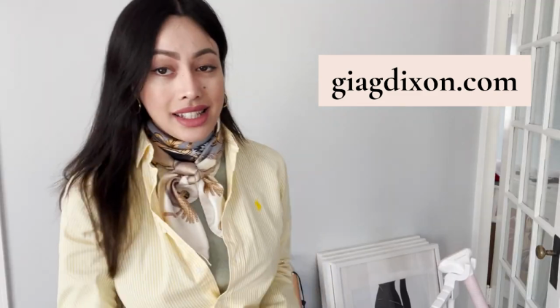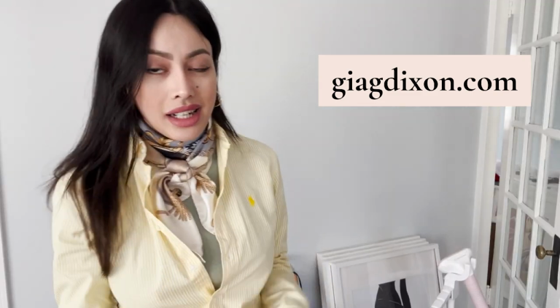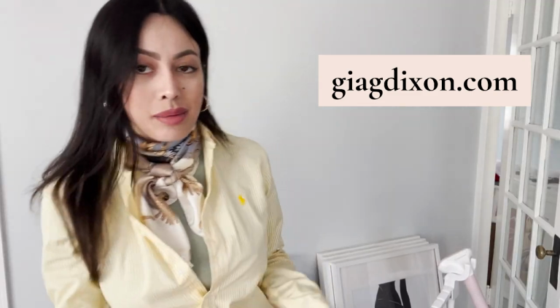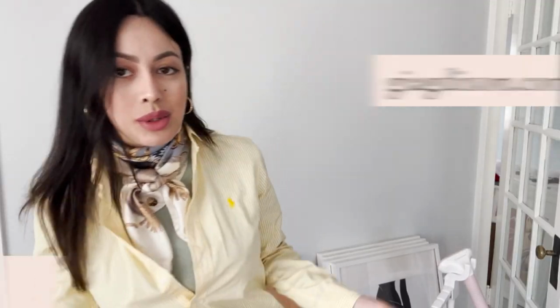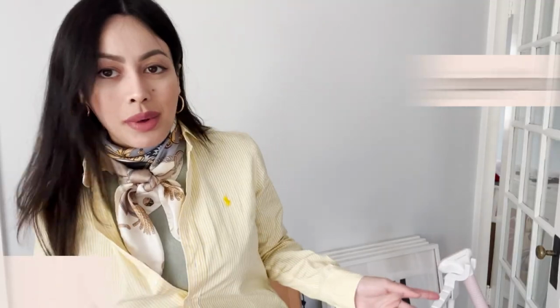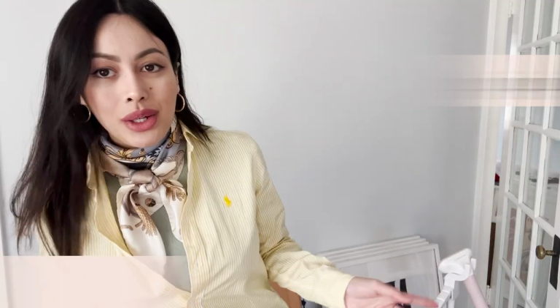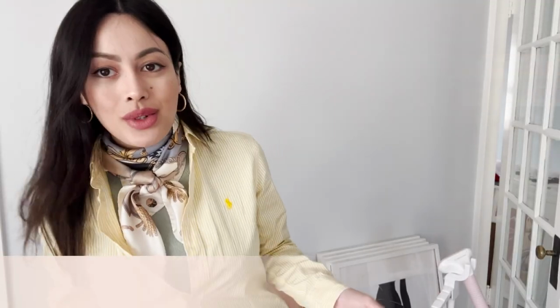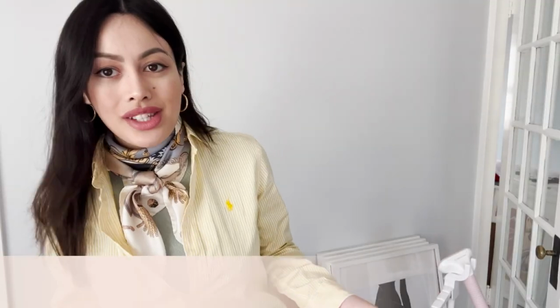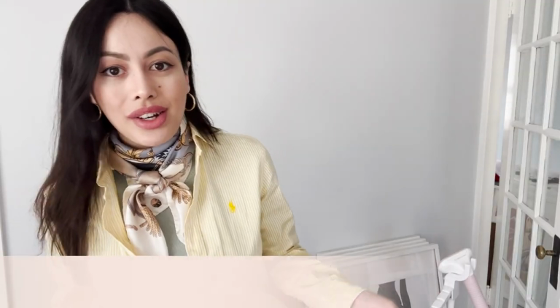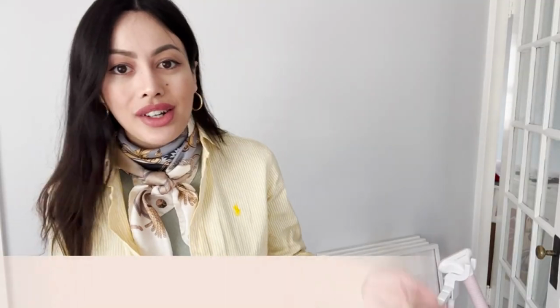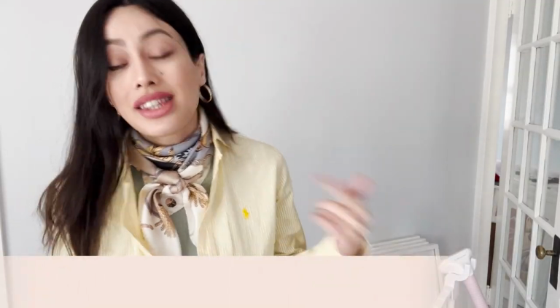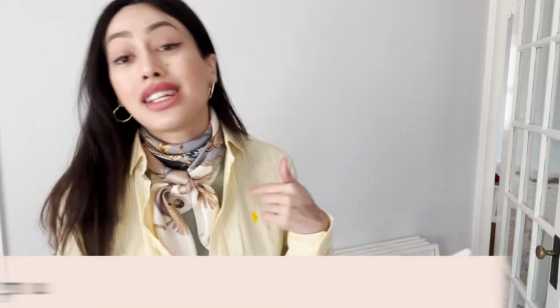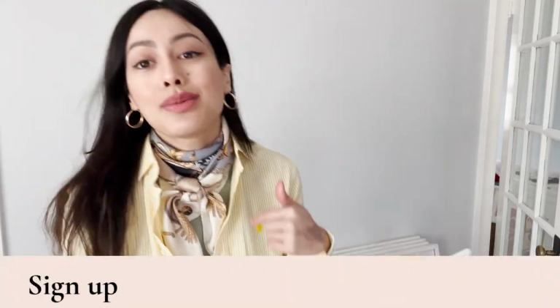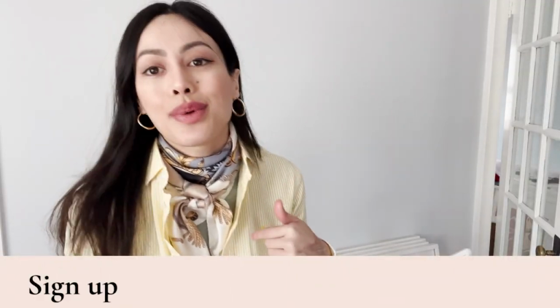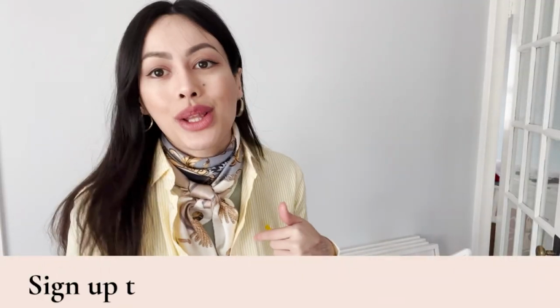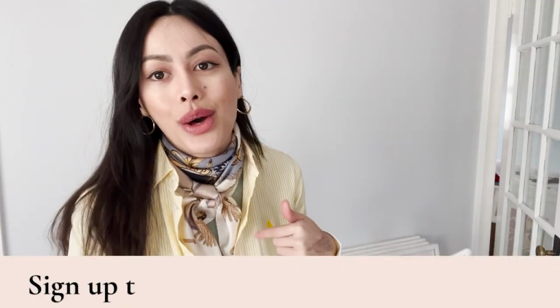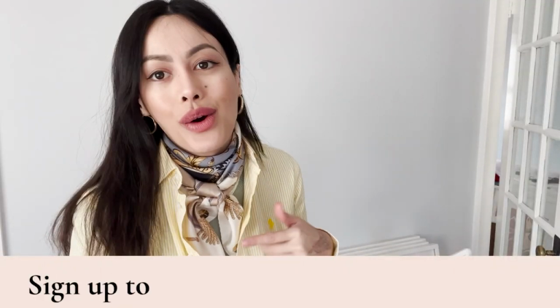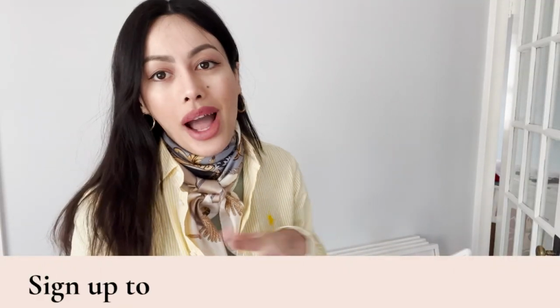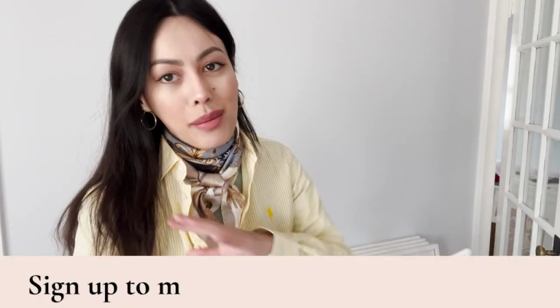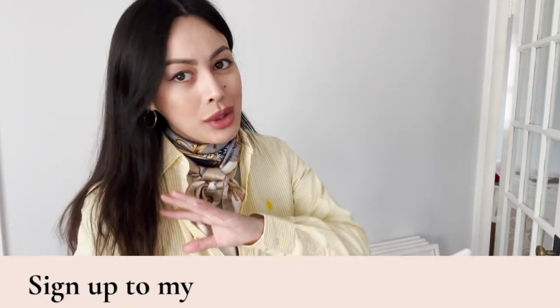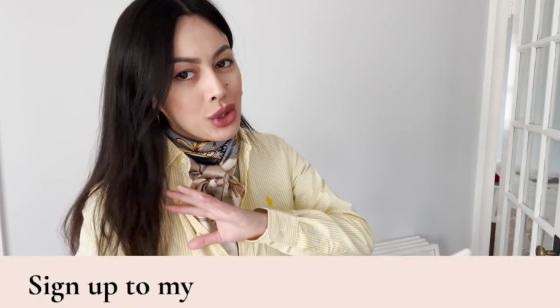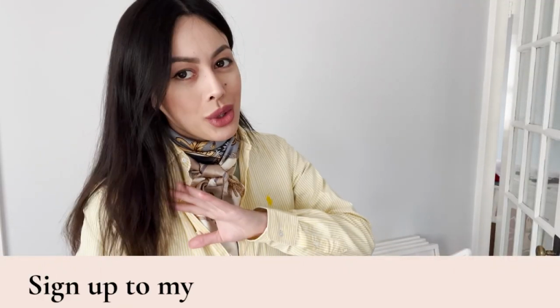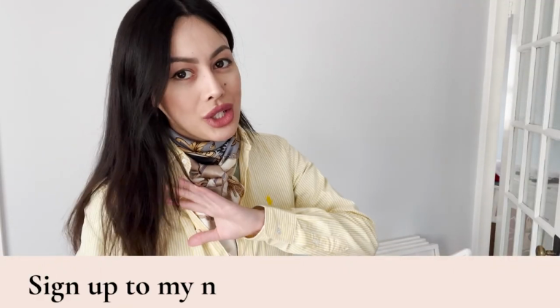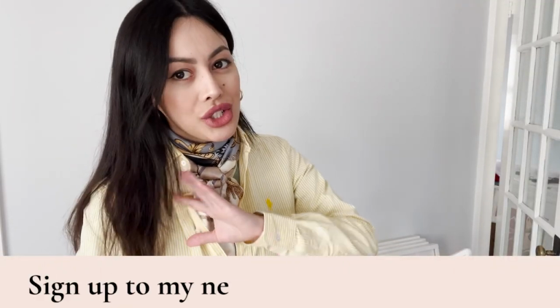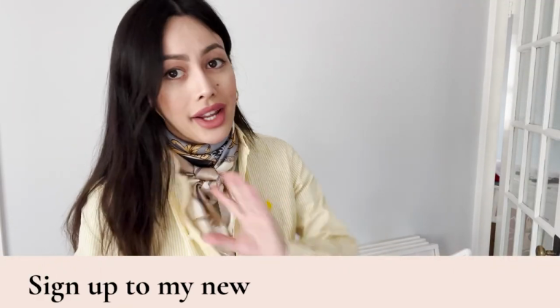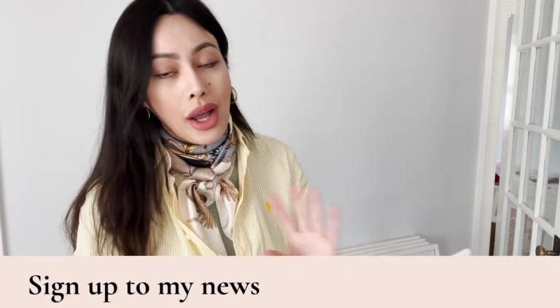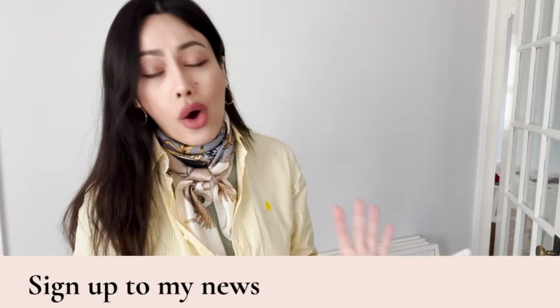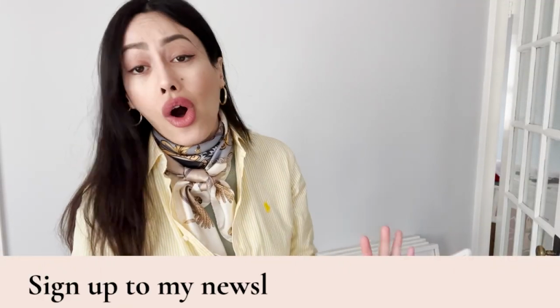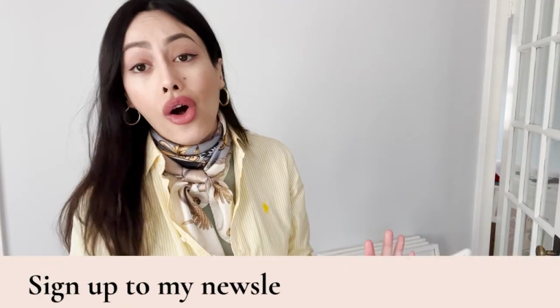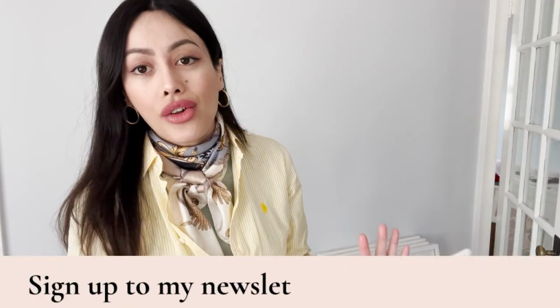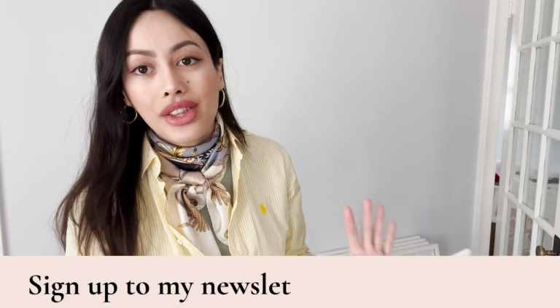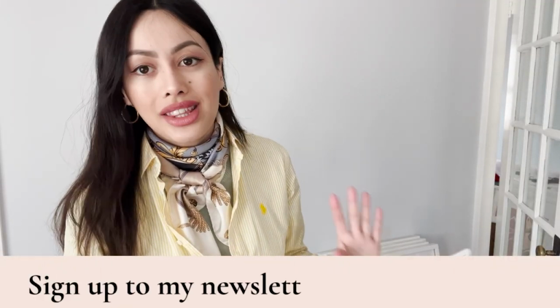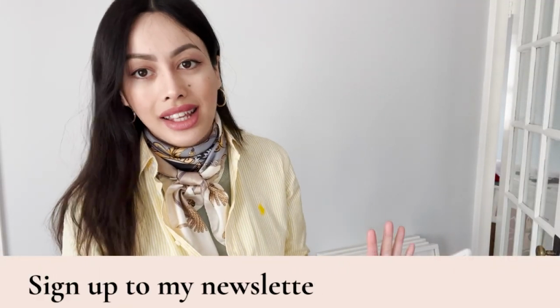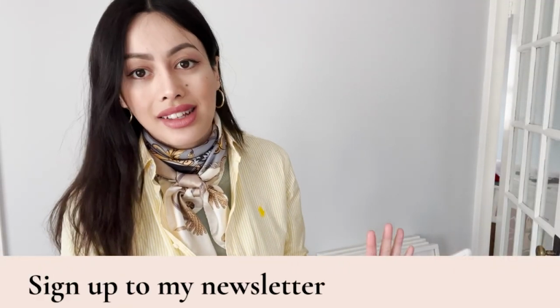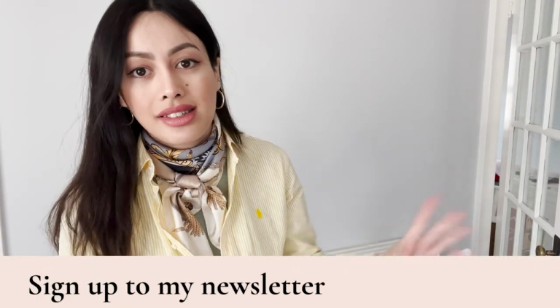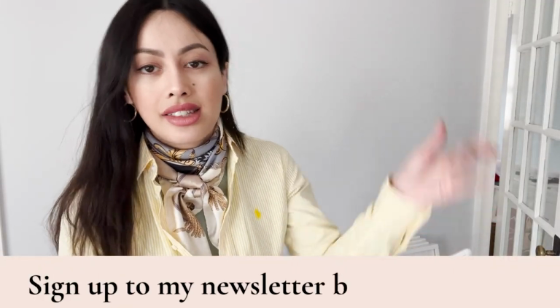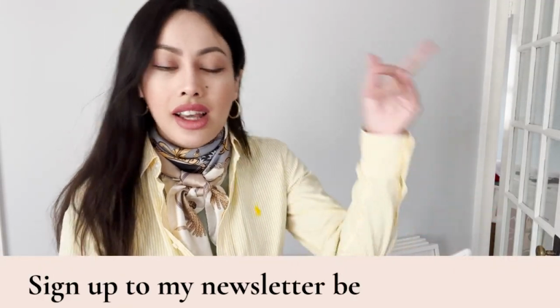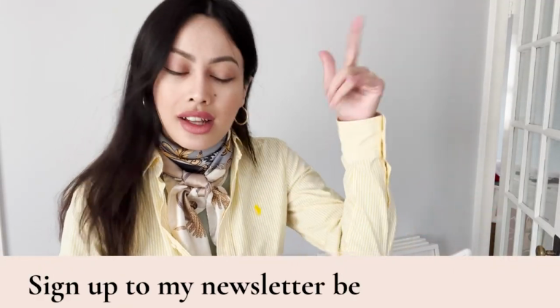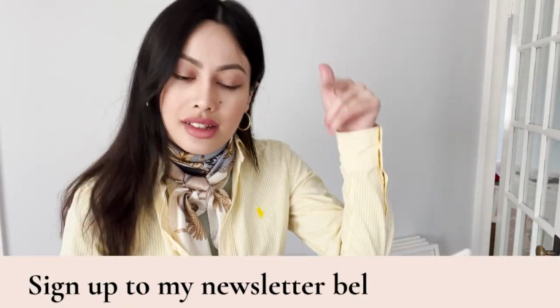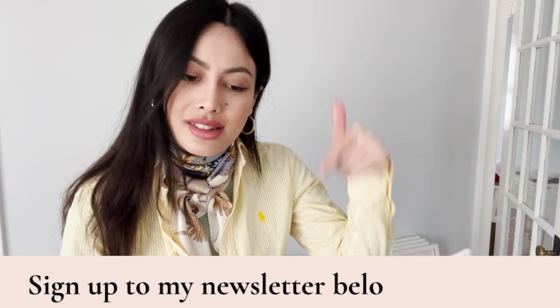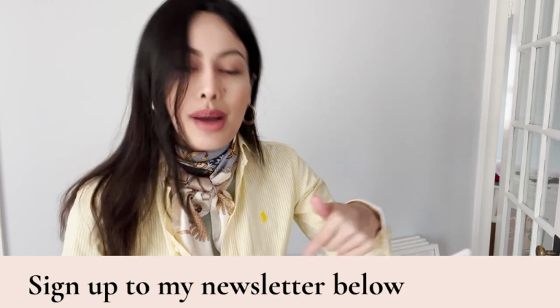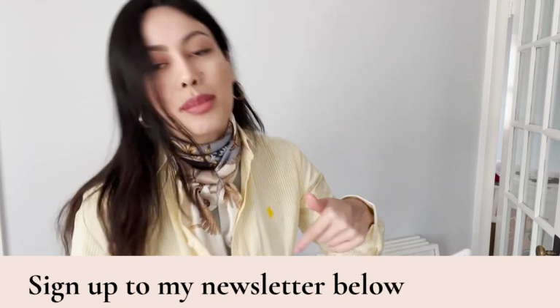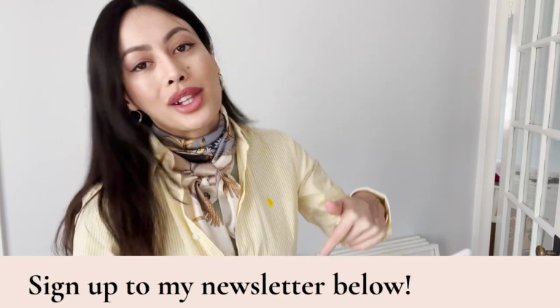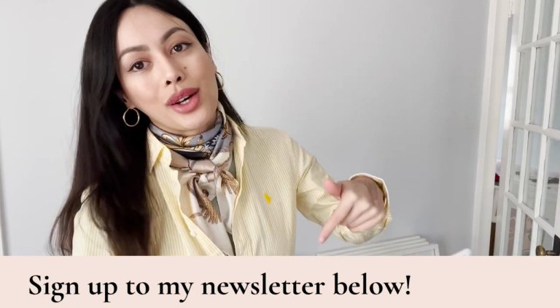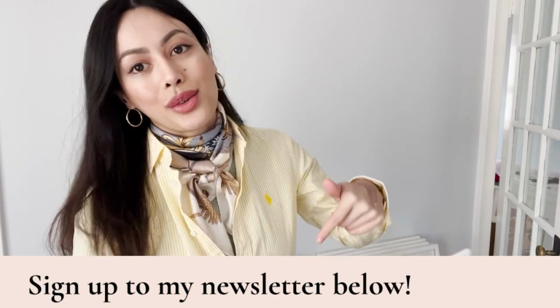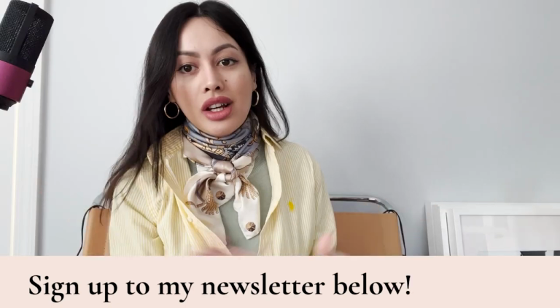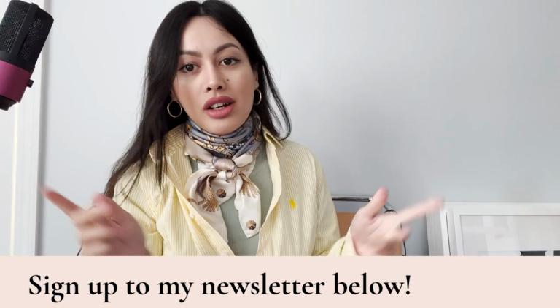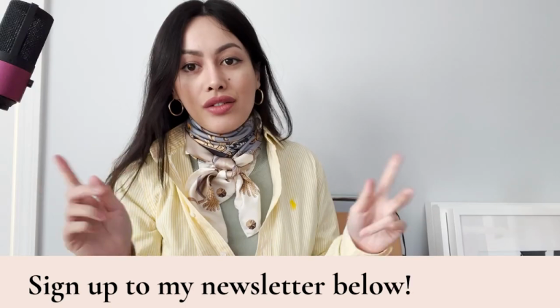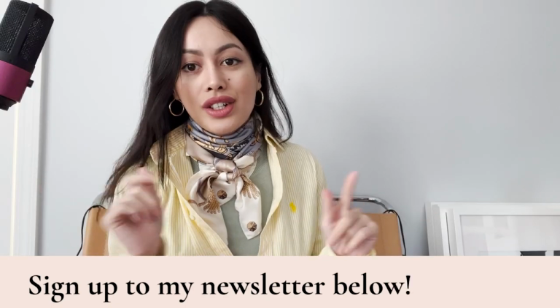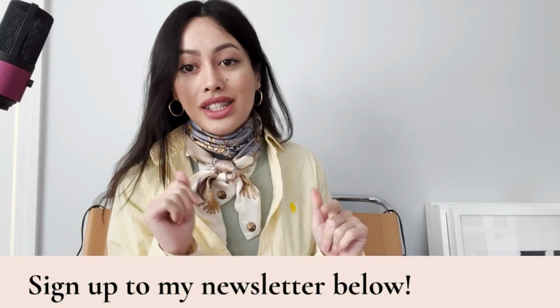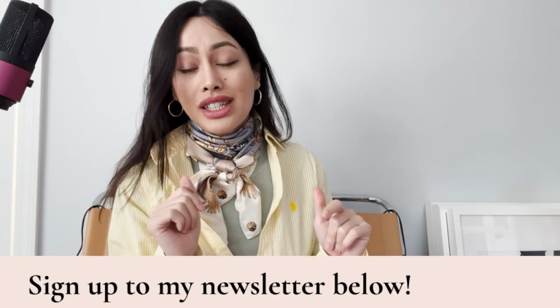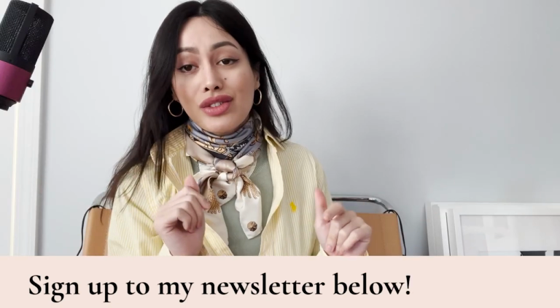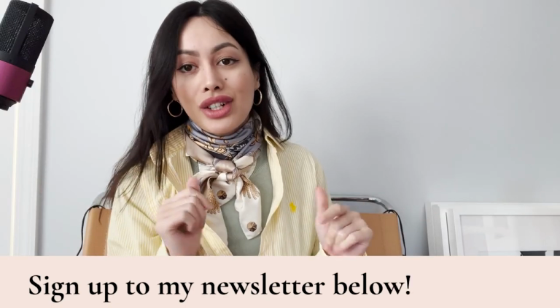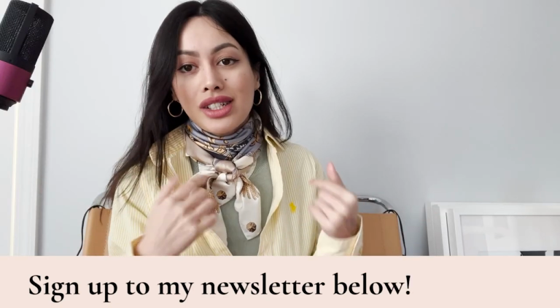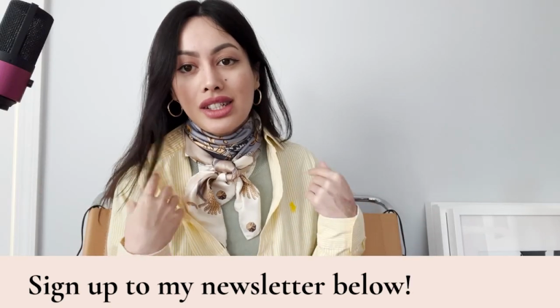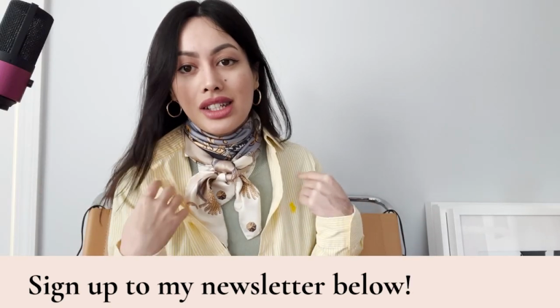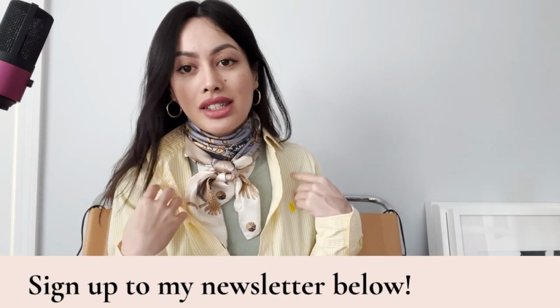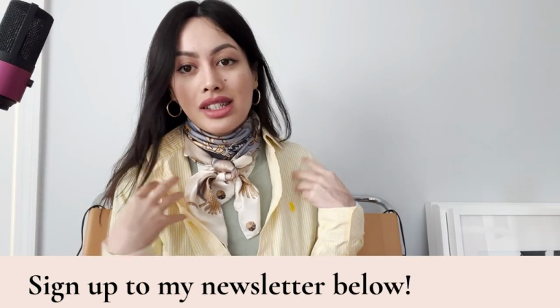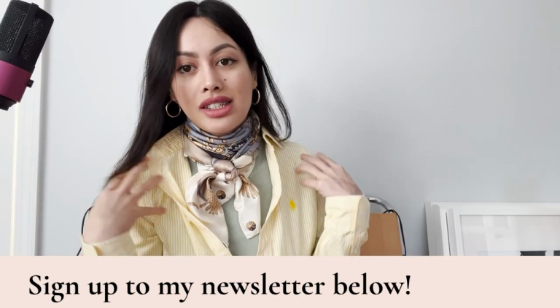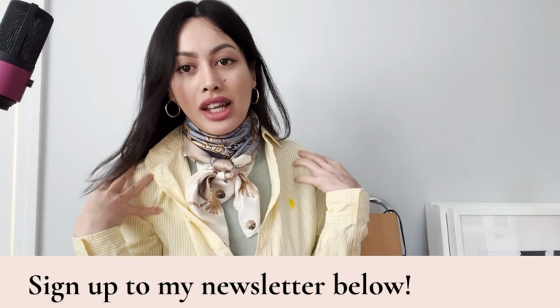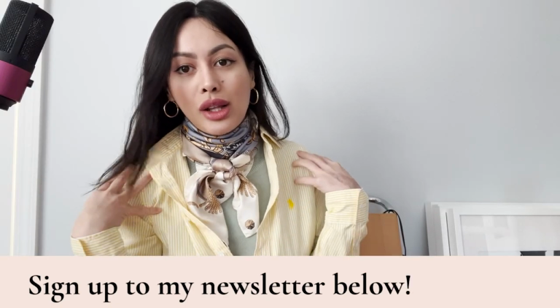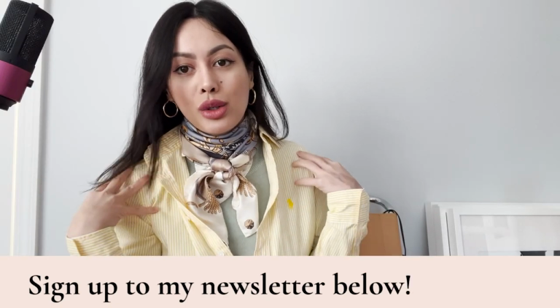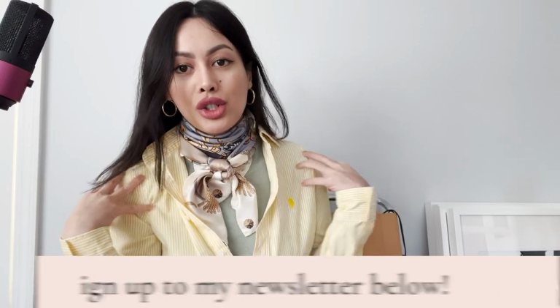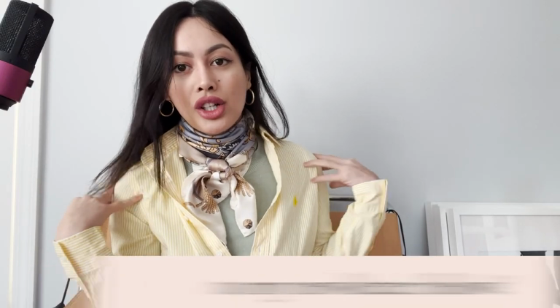Sign up to my newsletter linked below and be sure to check out all the links down below. First things first is this yellow shirt.